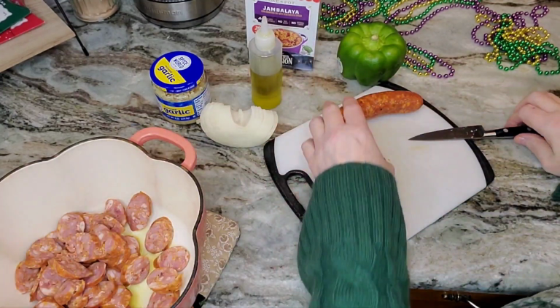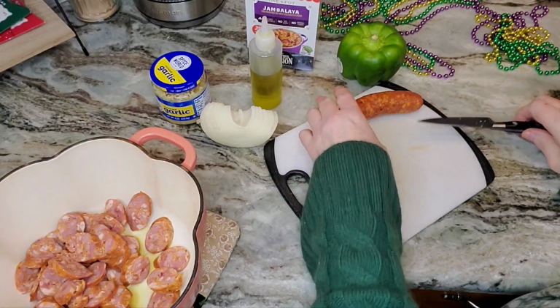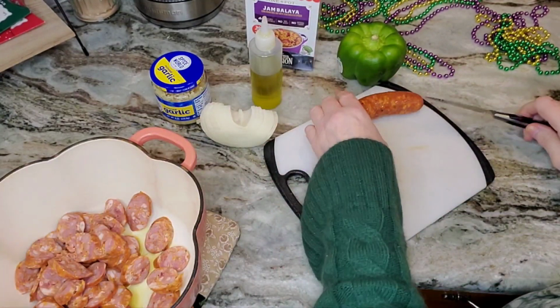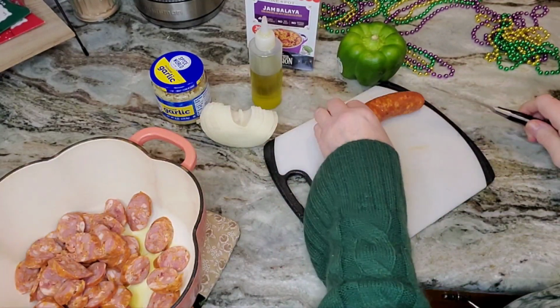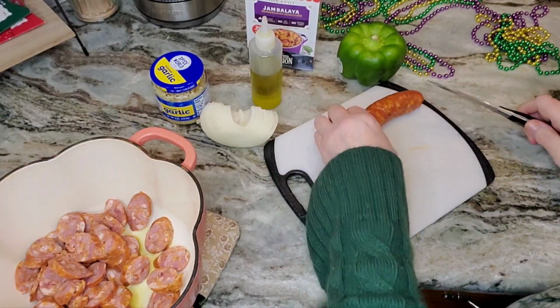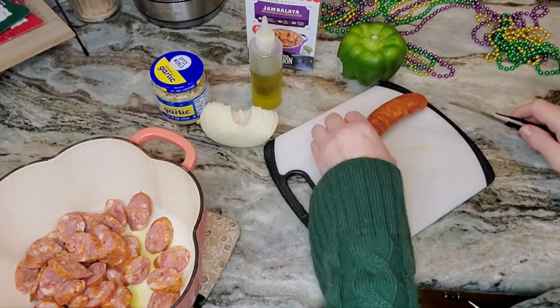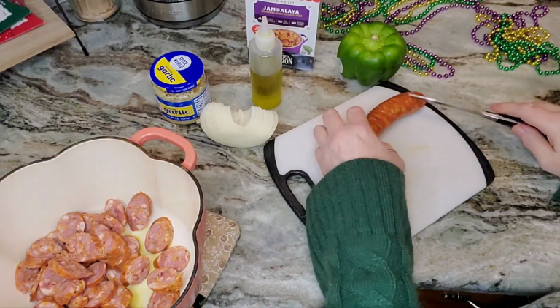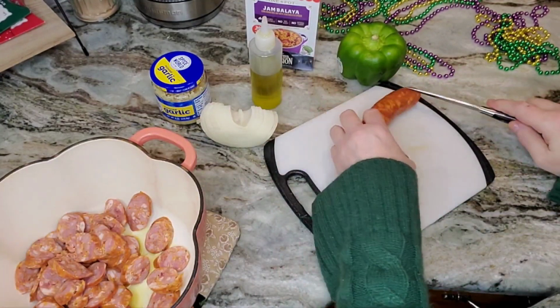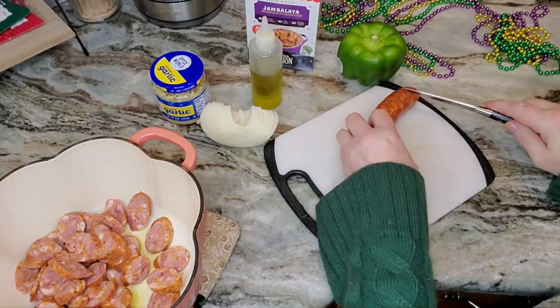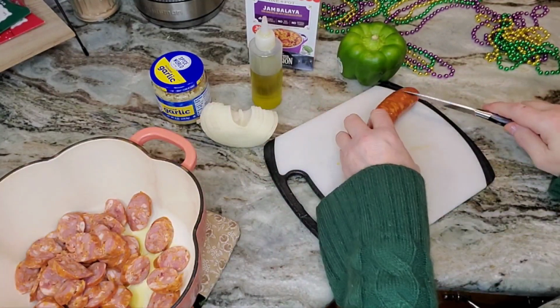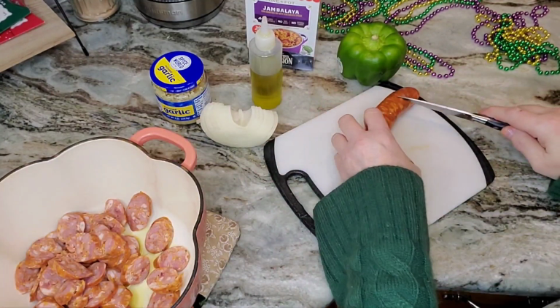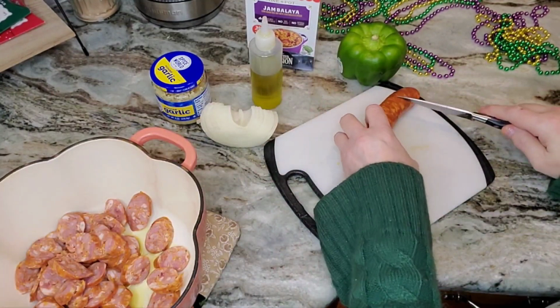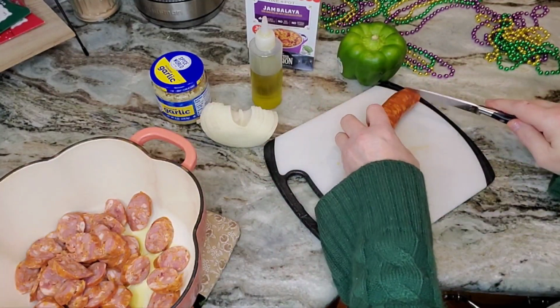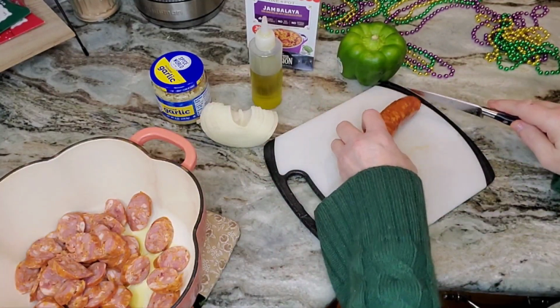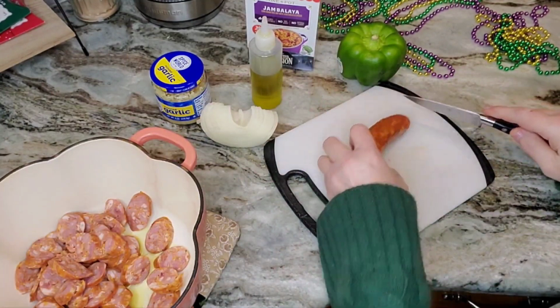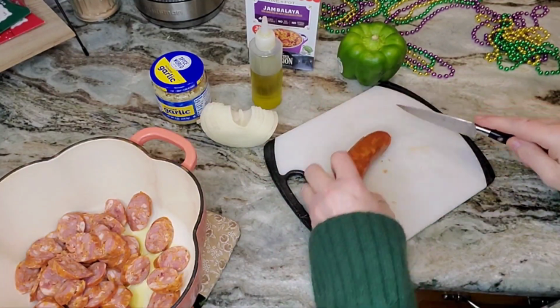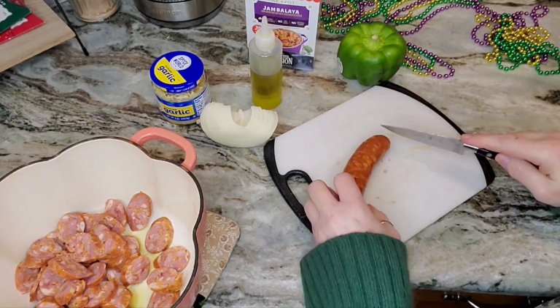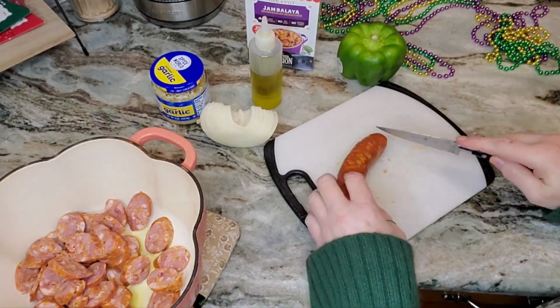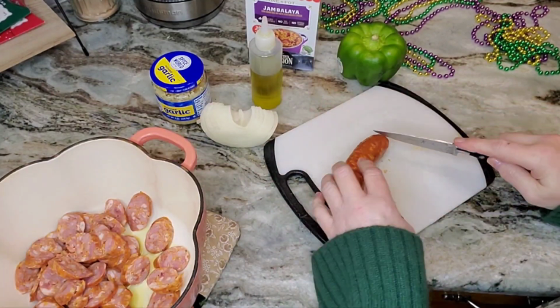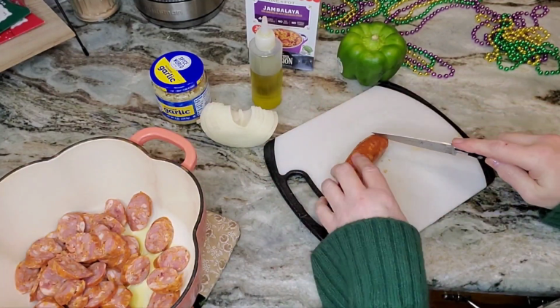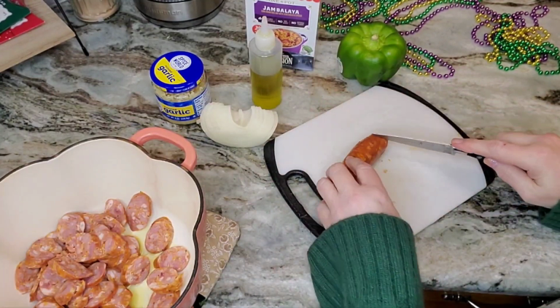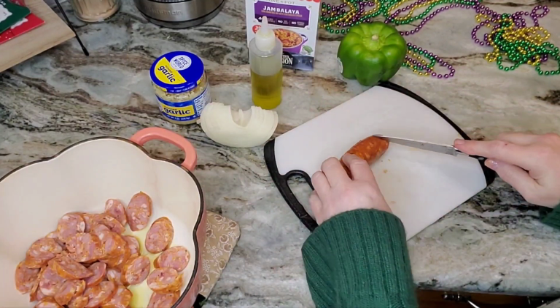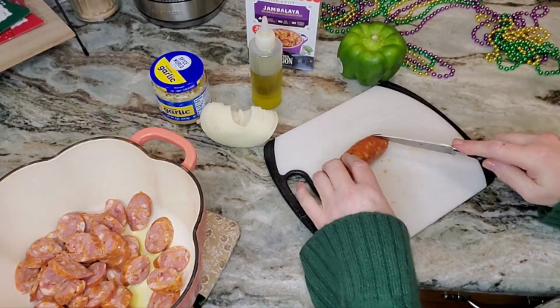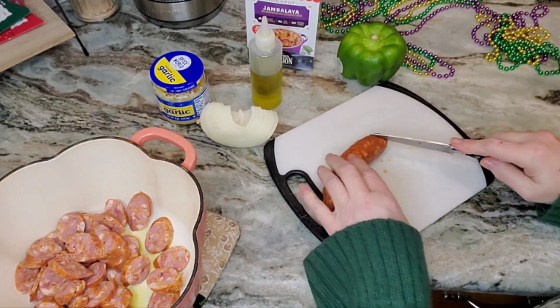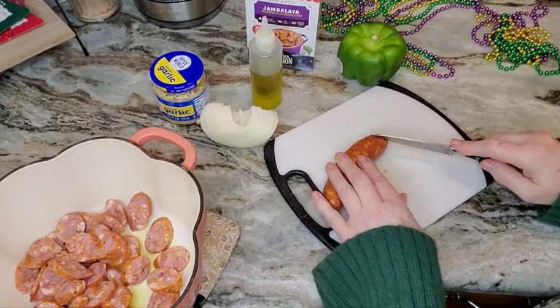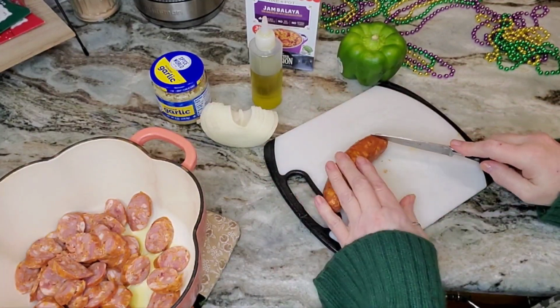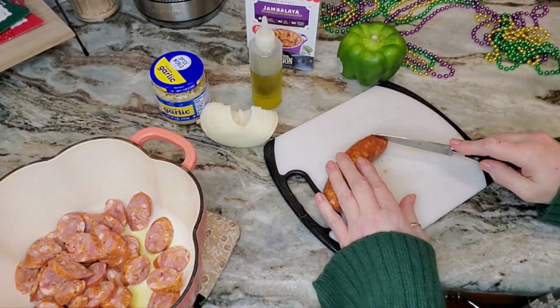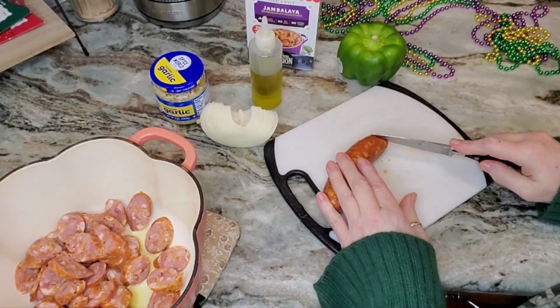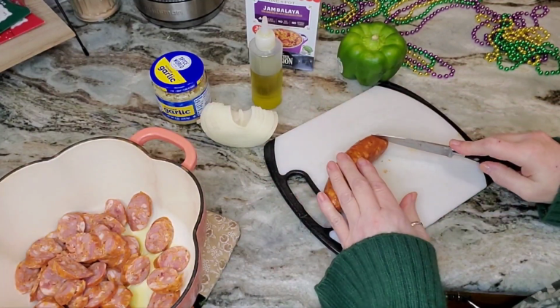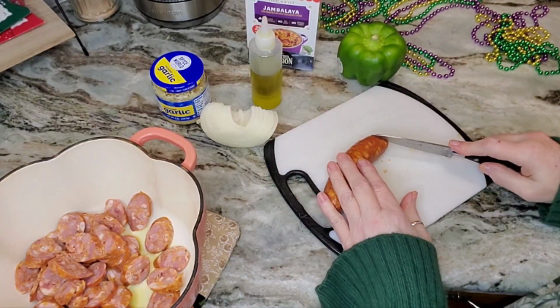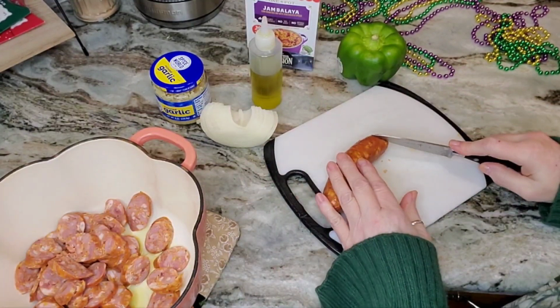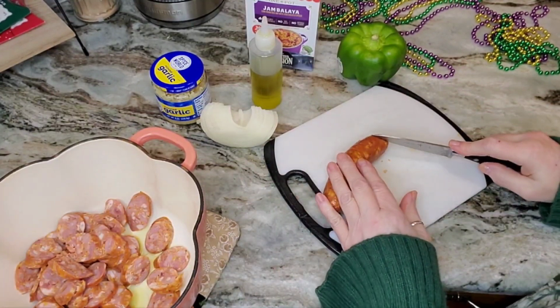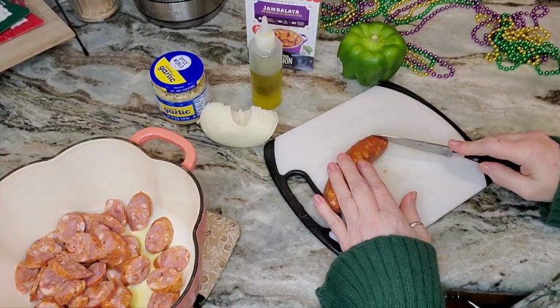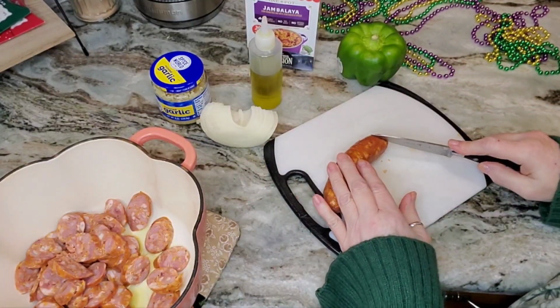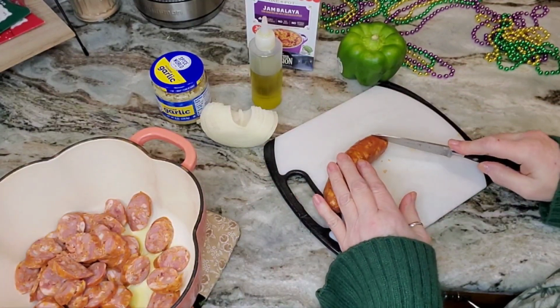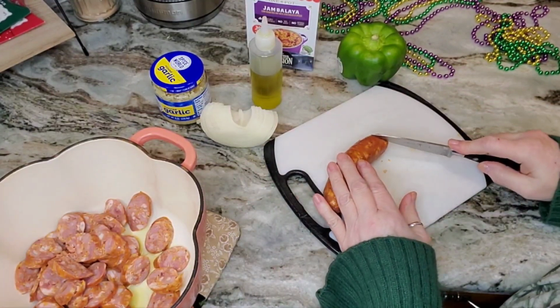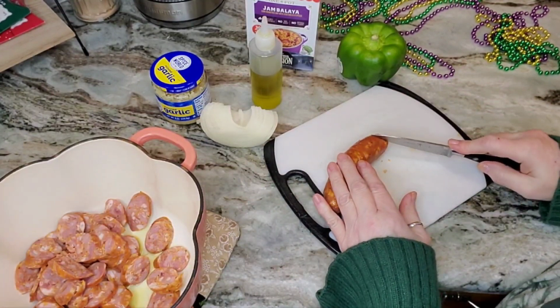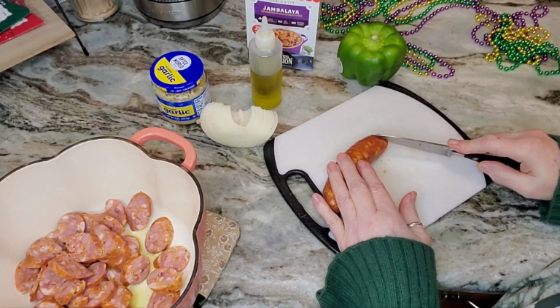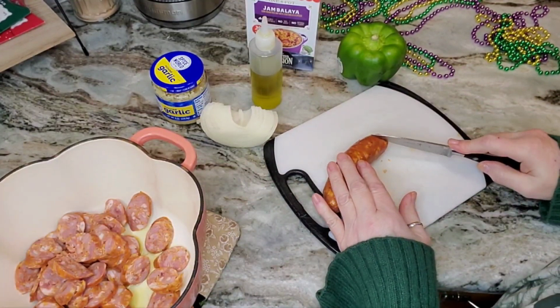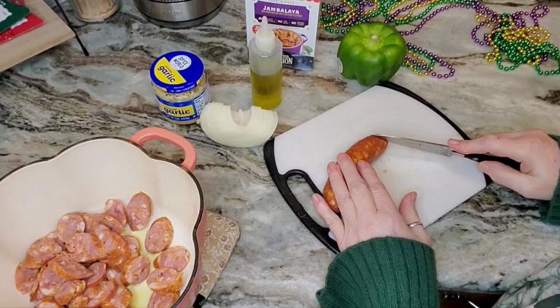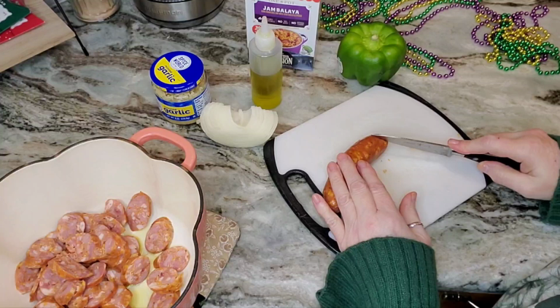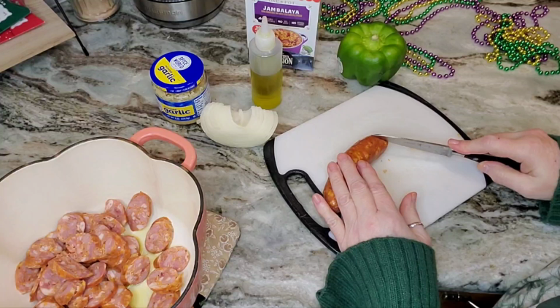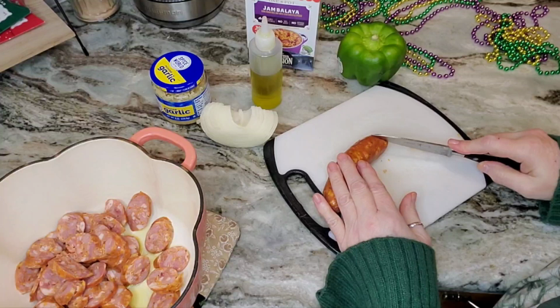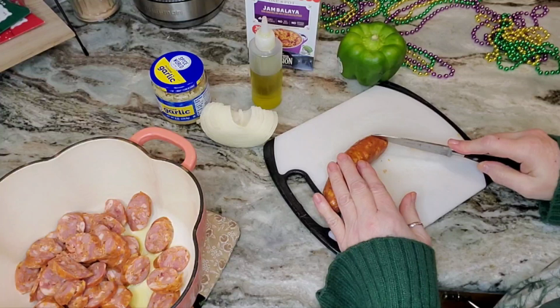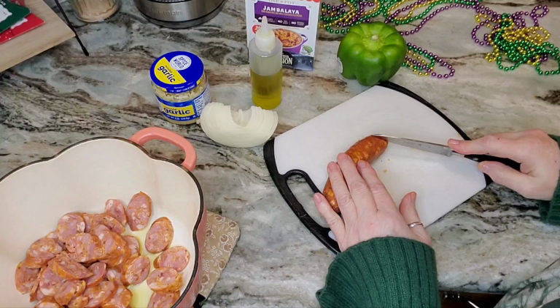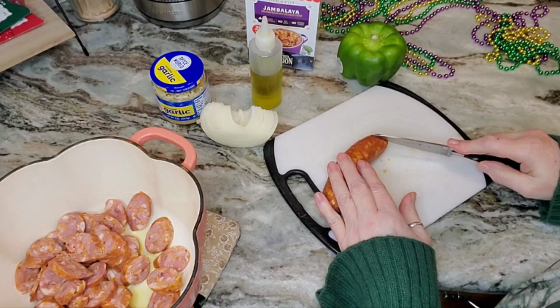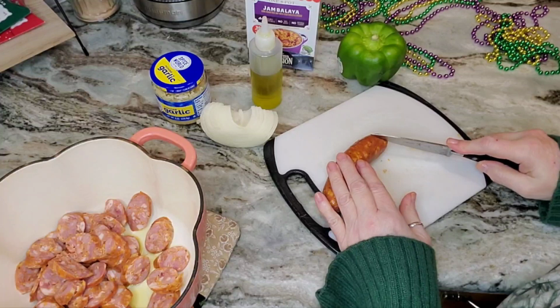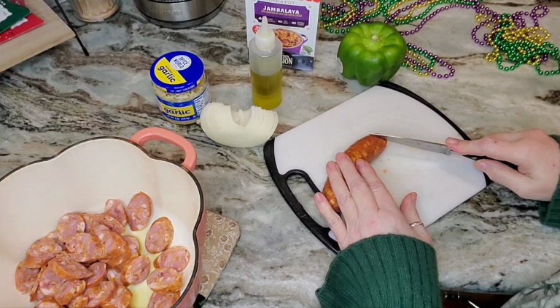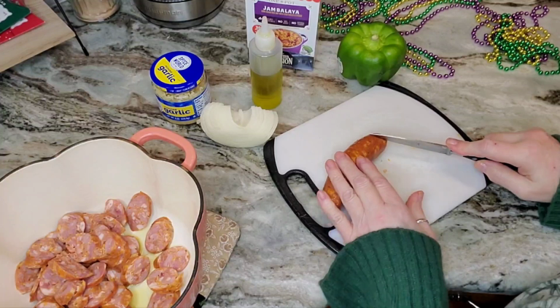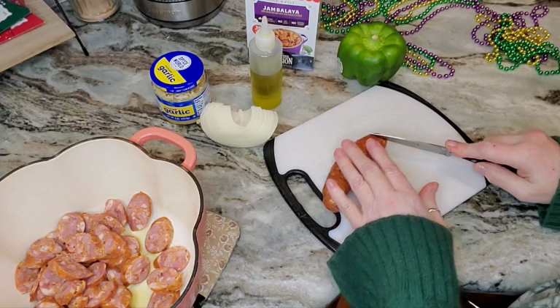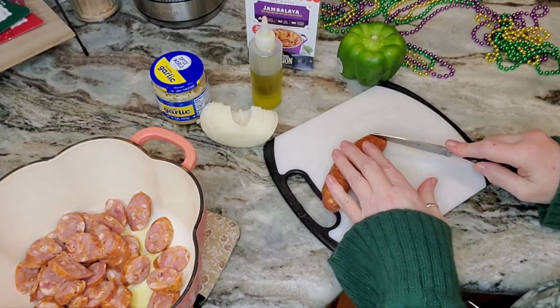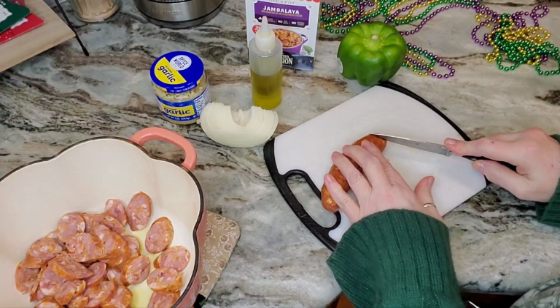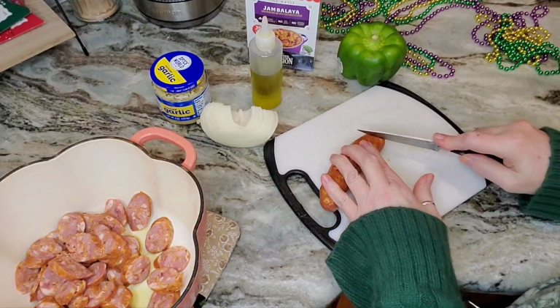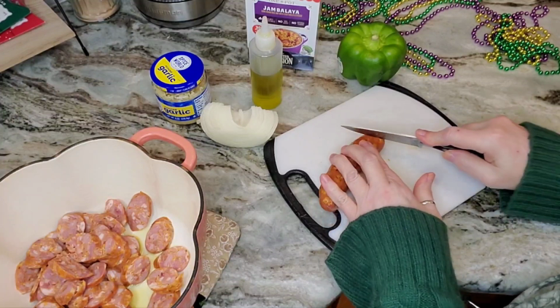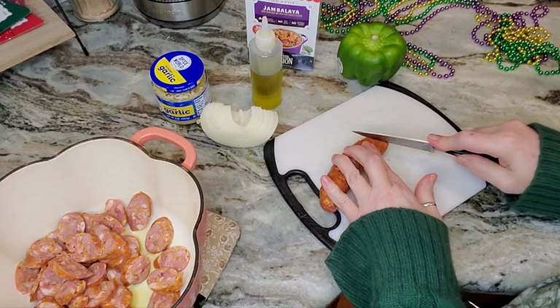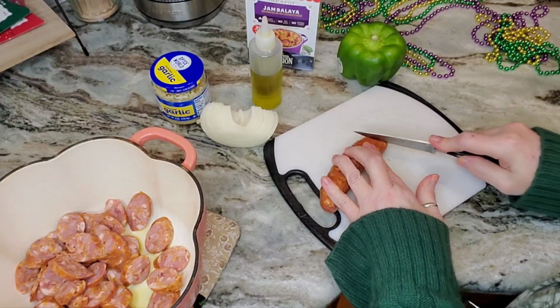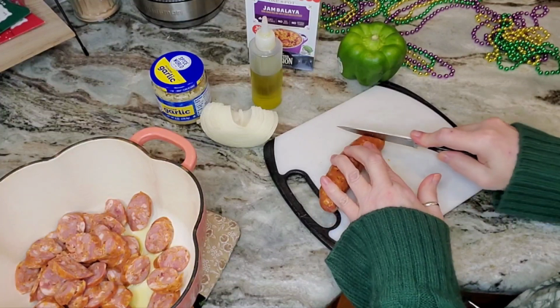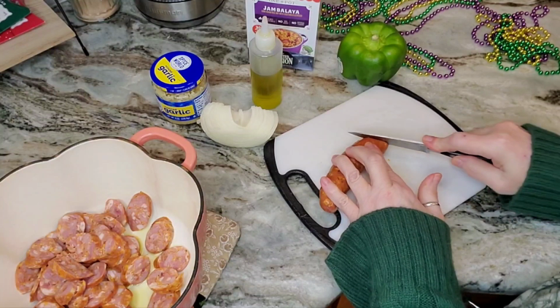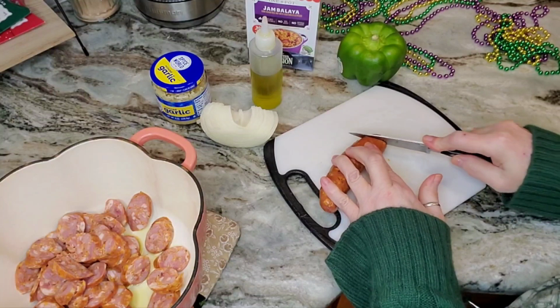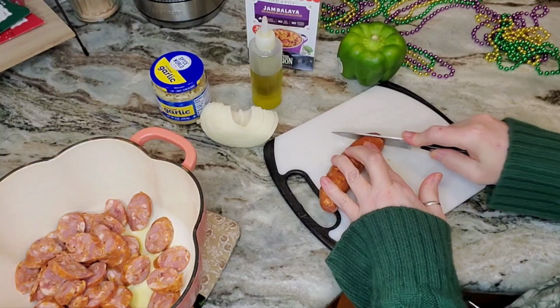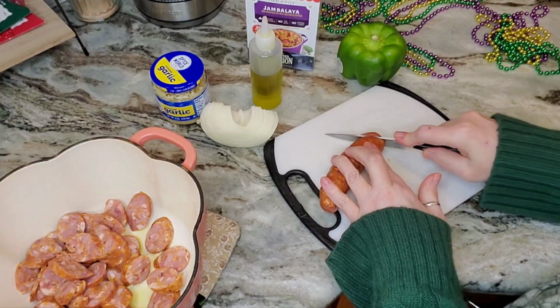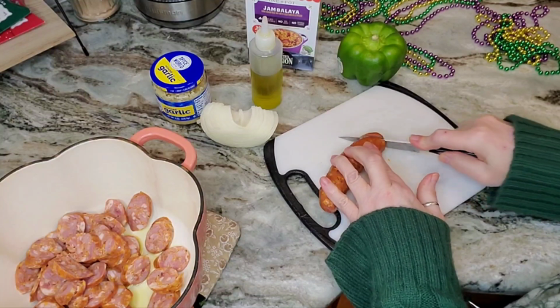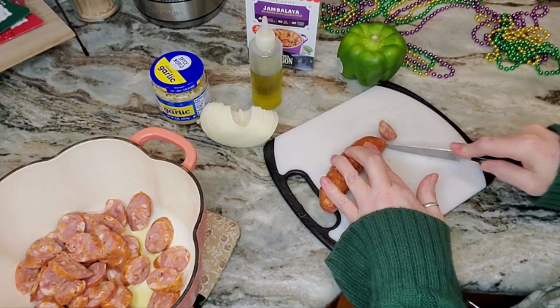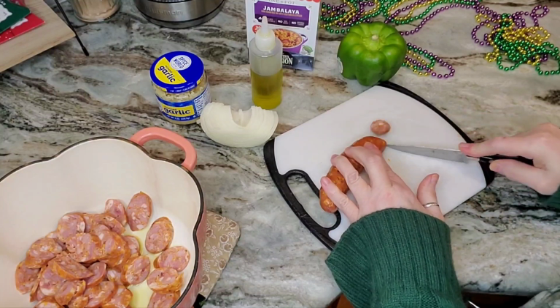I'll need two and a half cups of water. Sometimes I put a little Better Than Bouillon in the water for extra flavor, but this is not gonna be that kind of day.